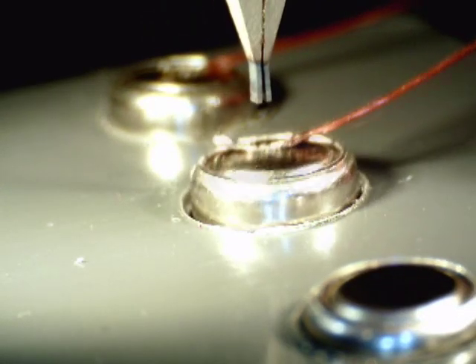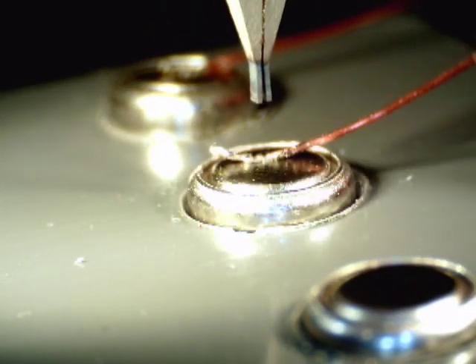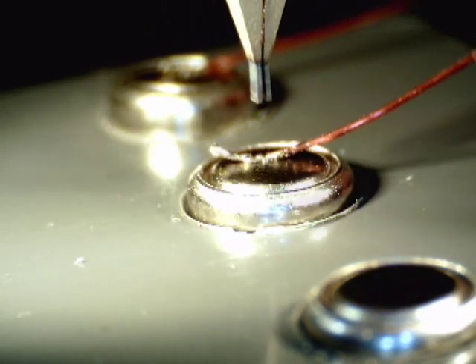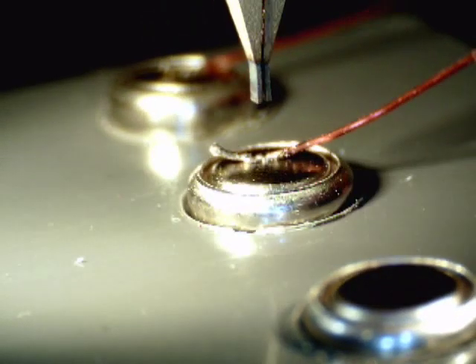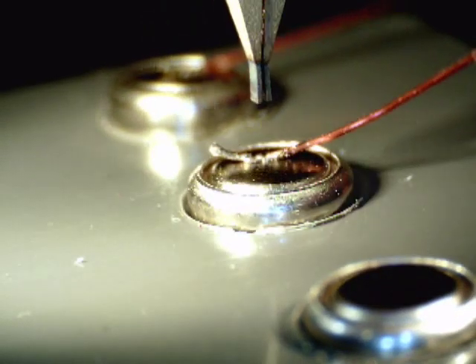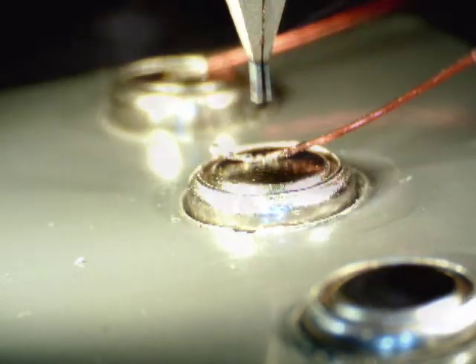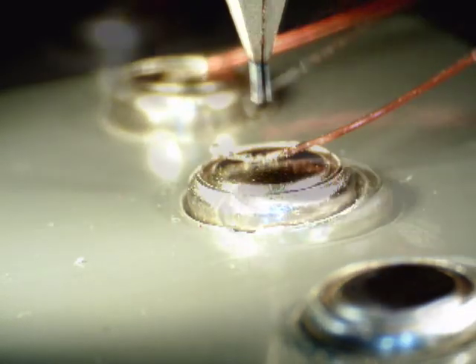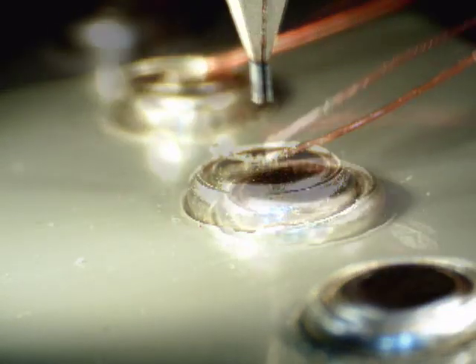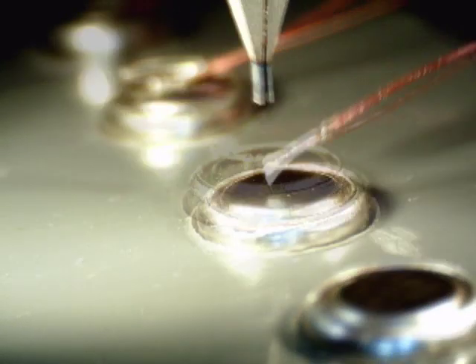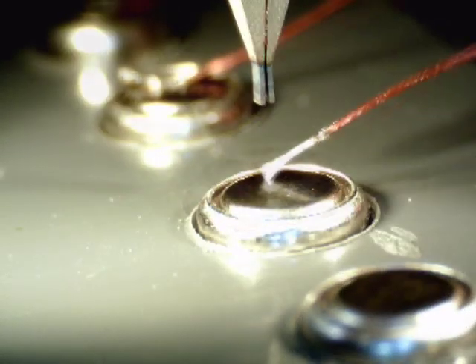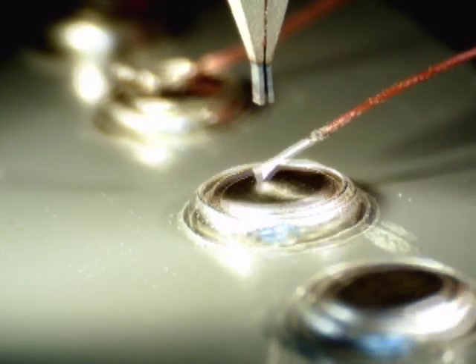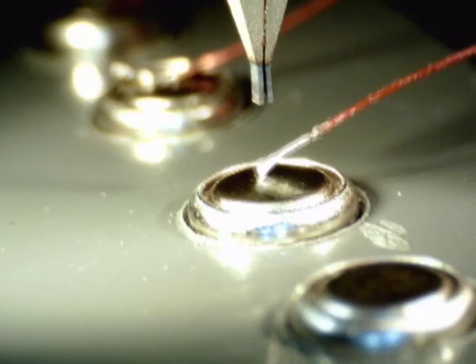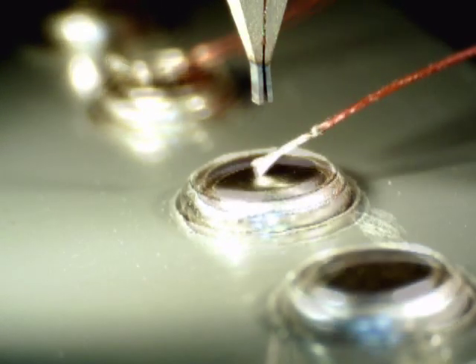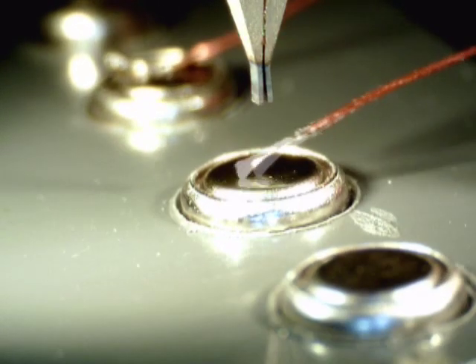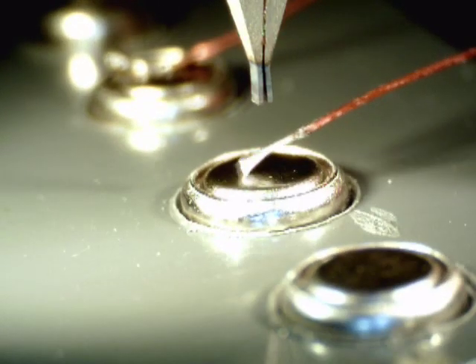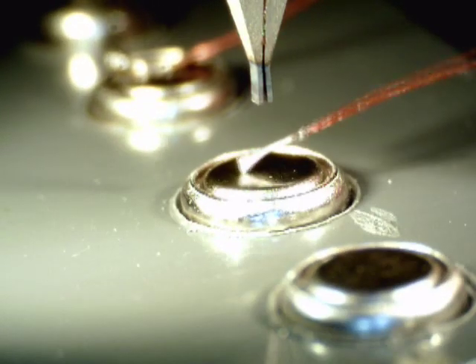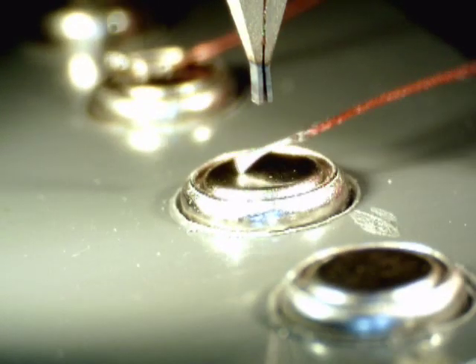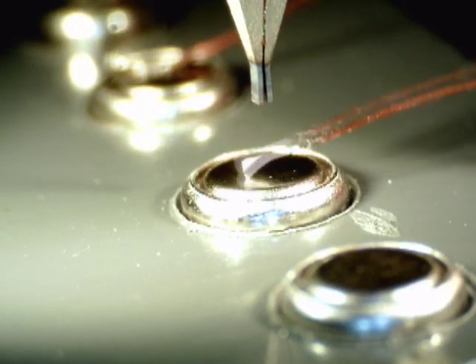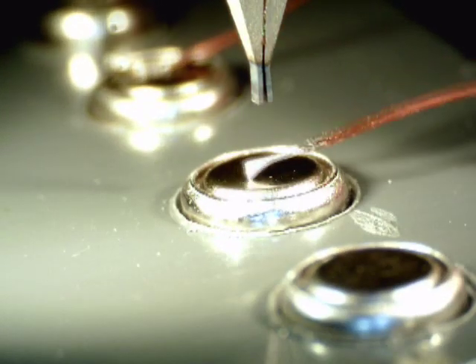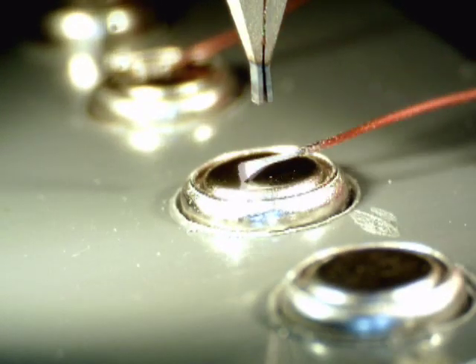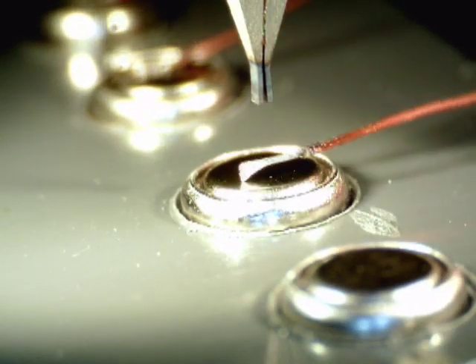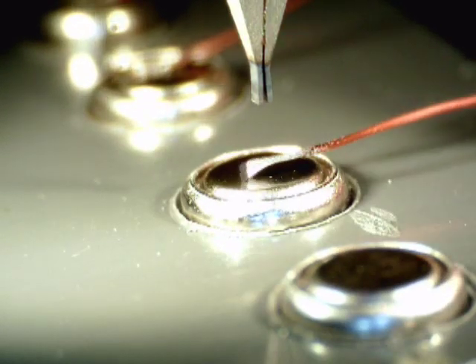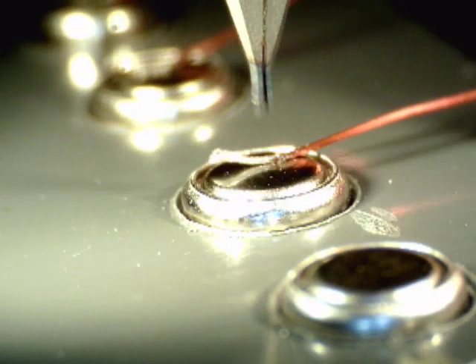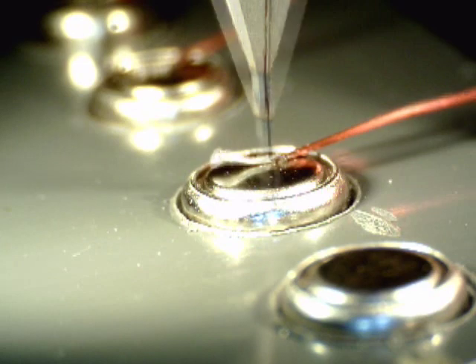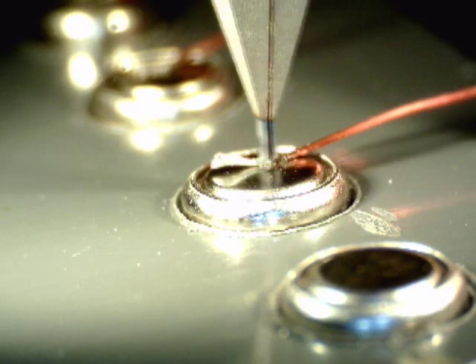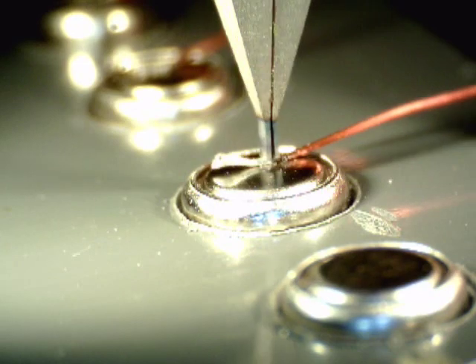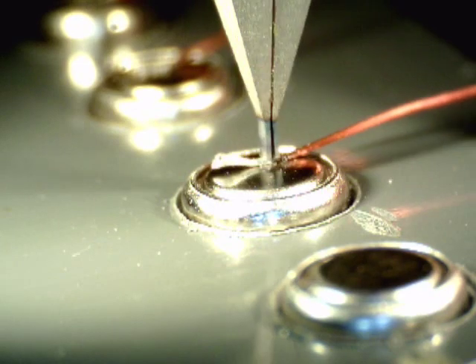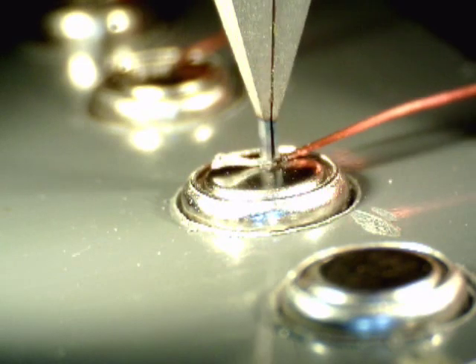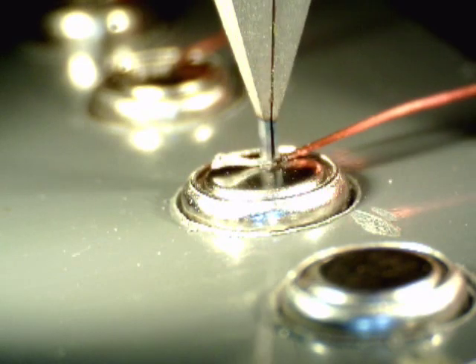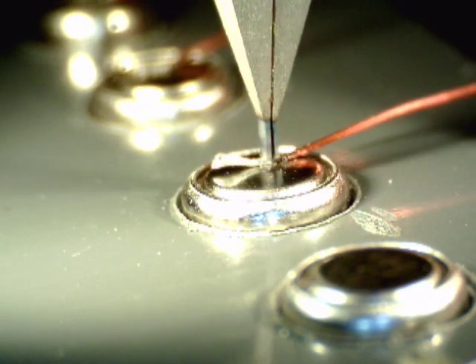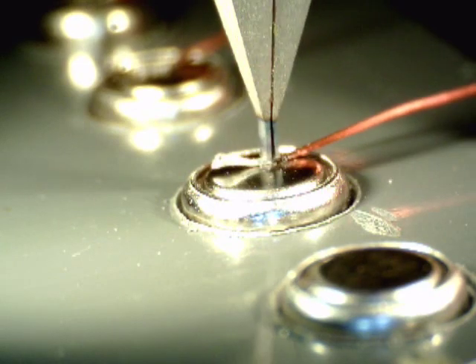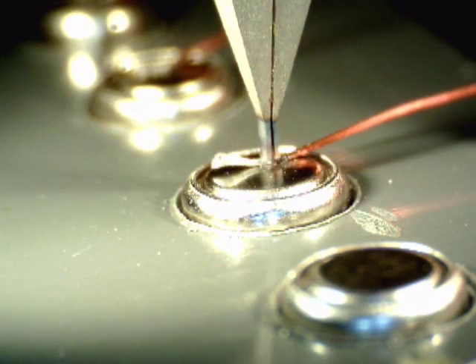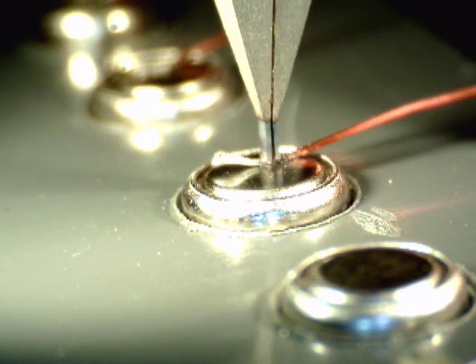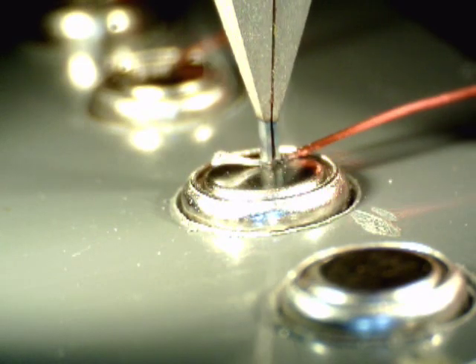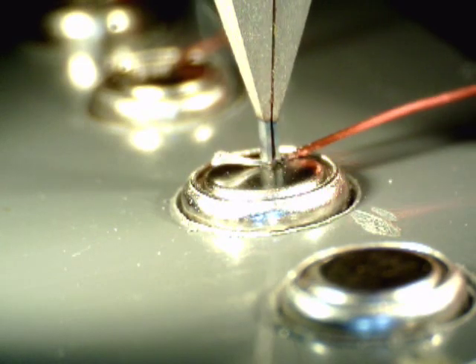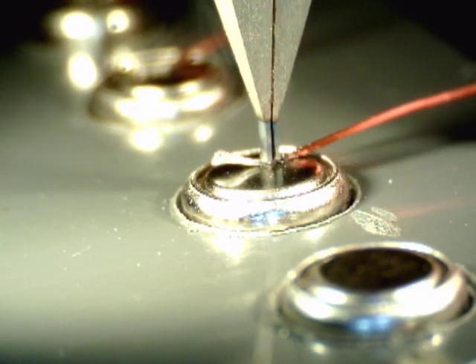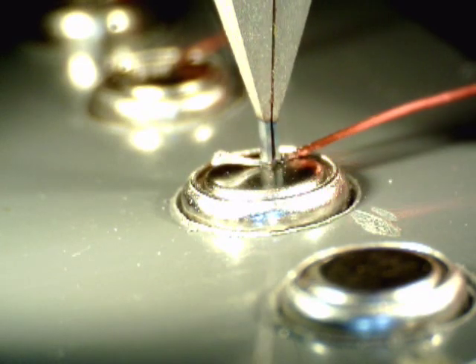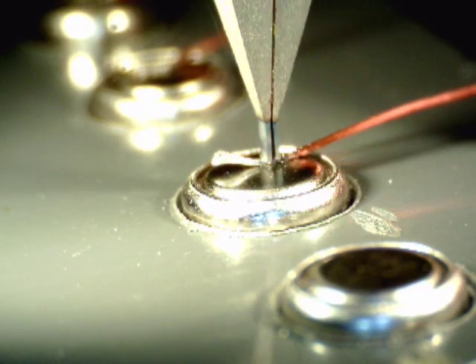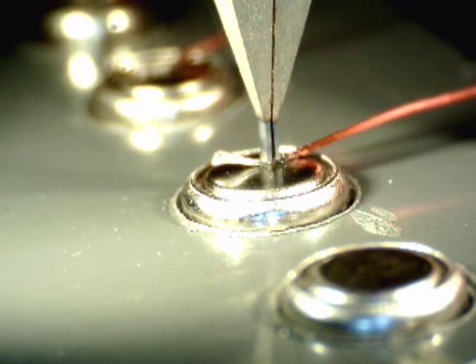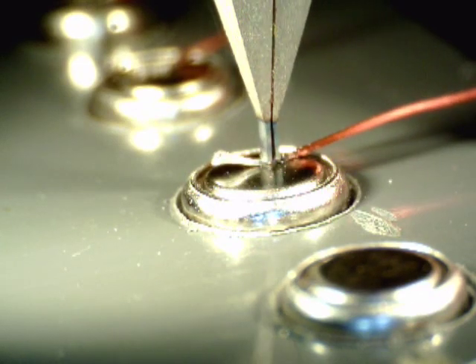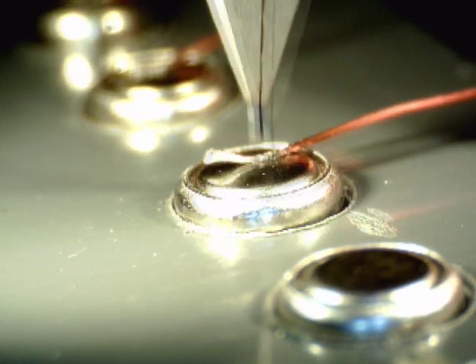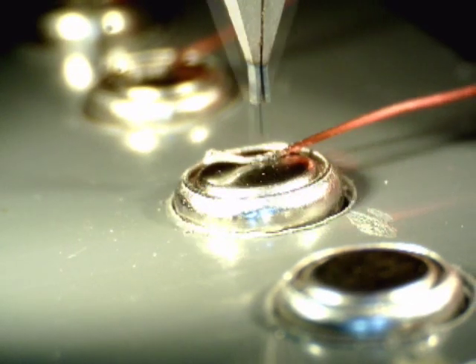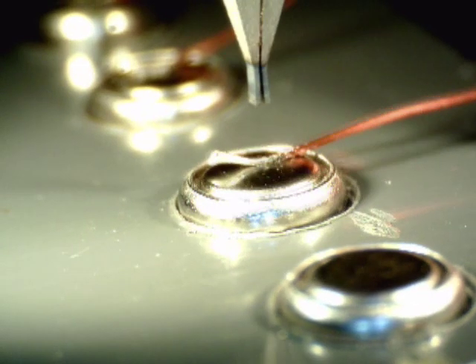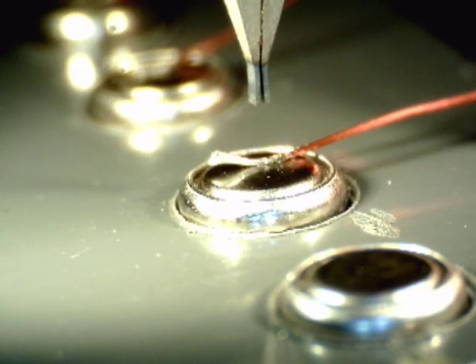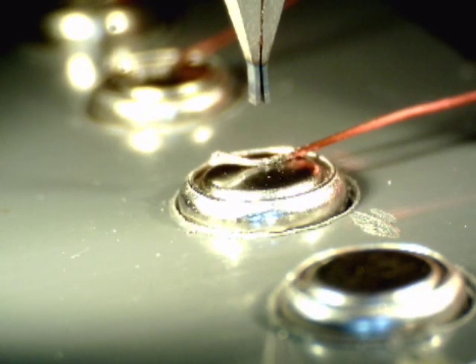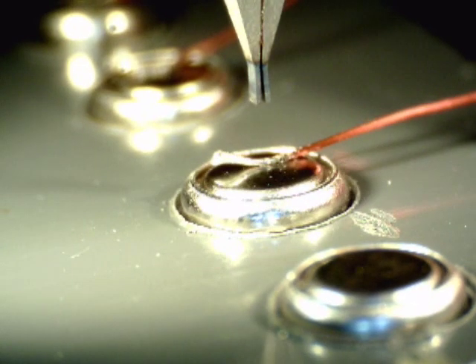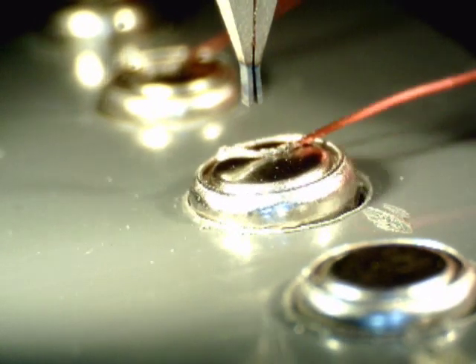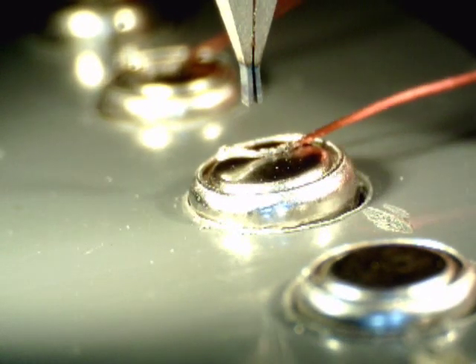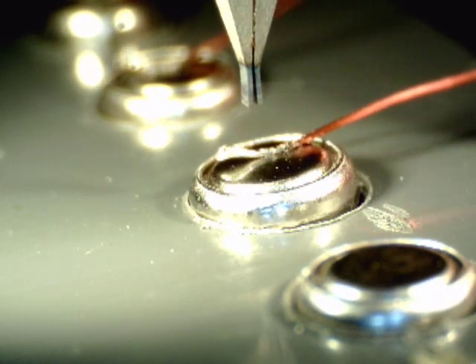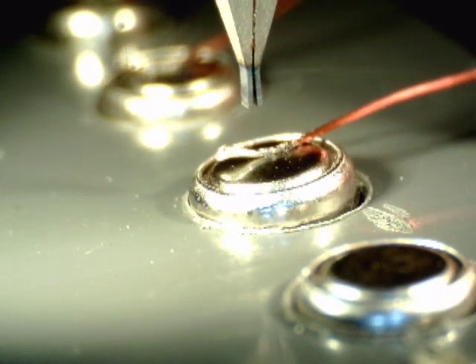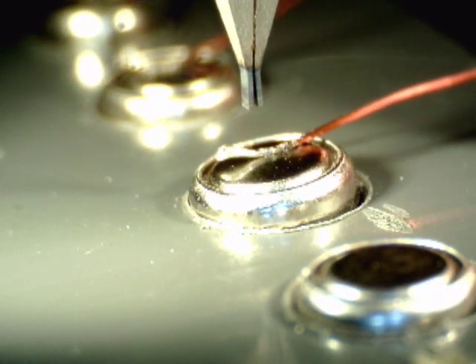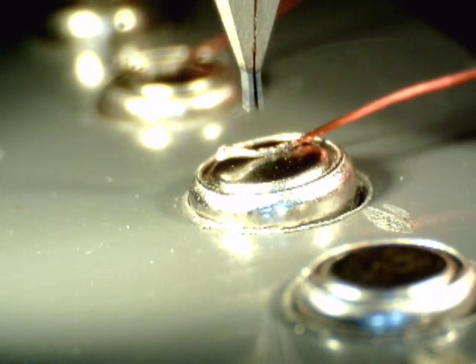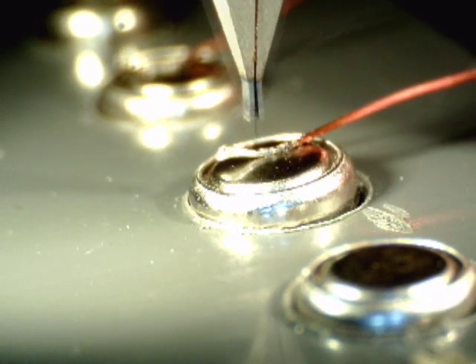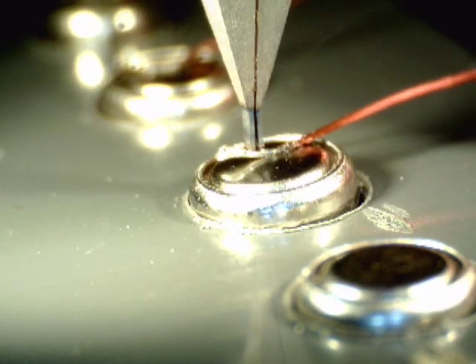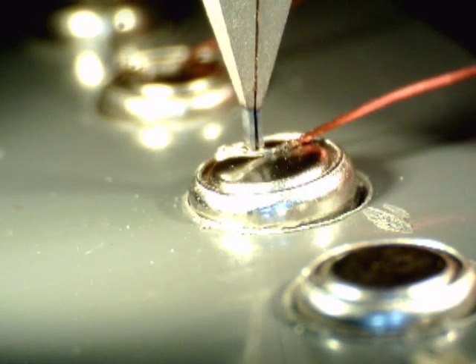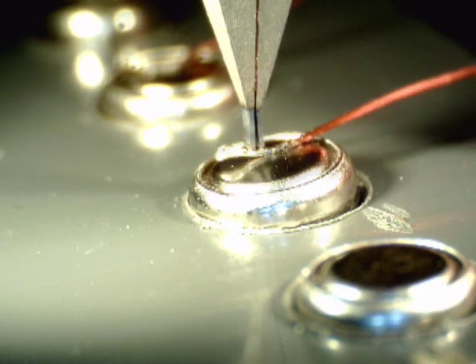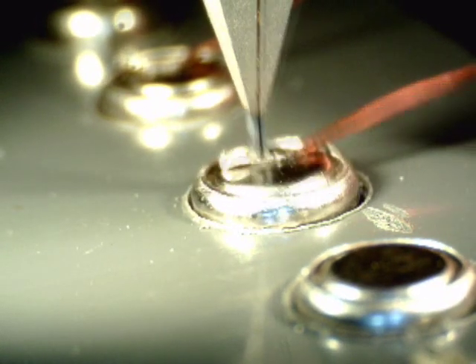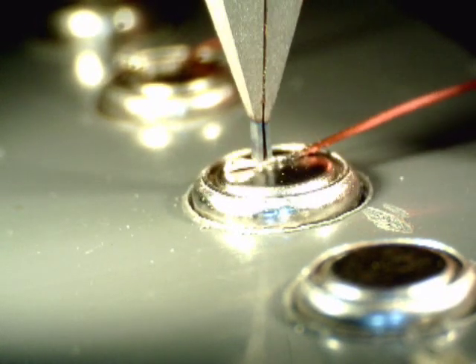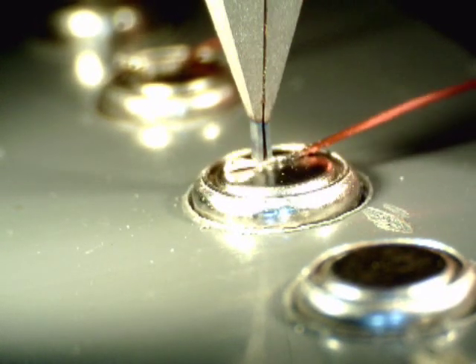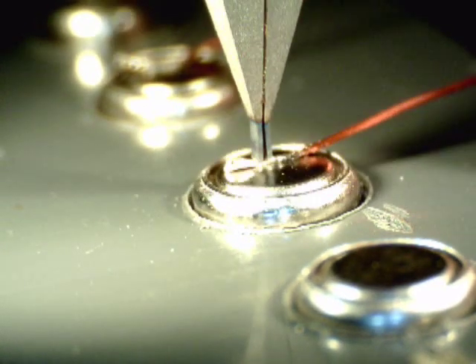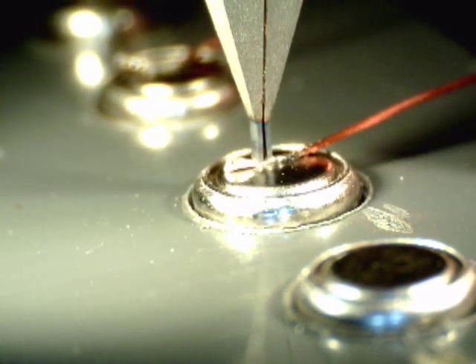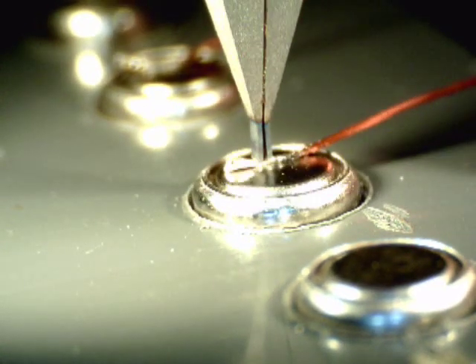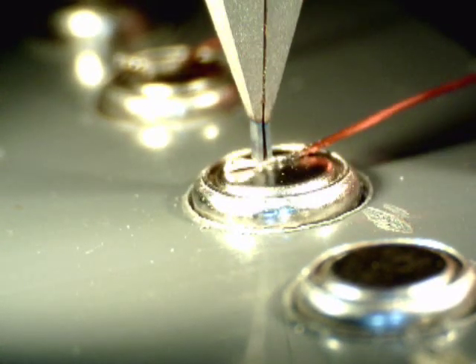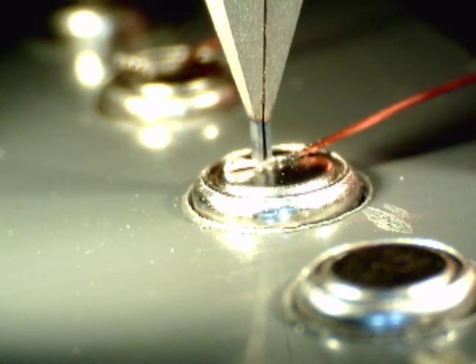Here, enamel coated copper wire that has been solder dipped is welded to the steel case of a 315 battery.